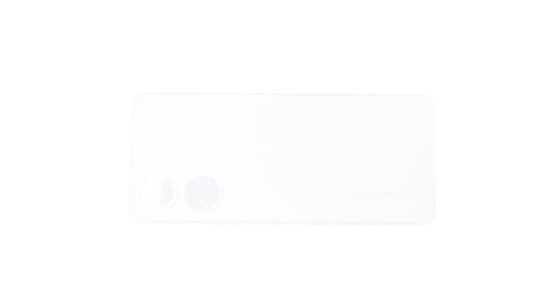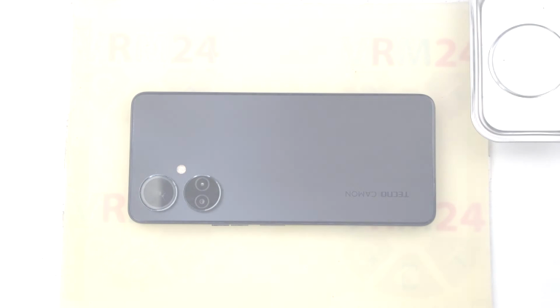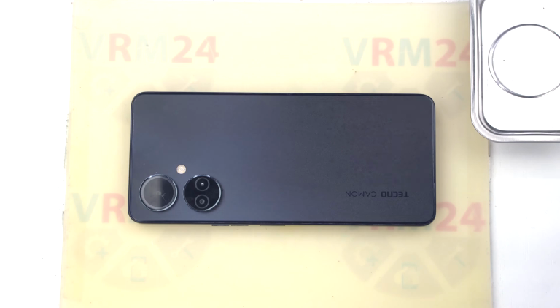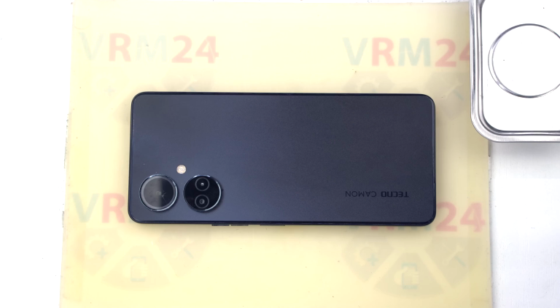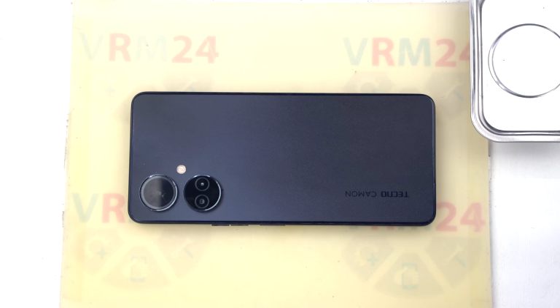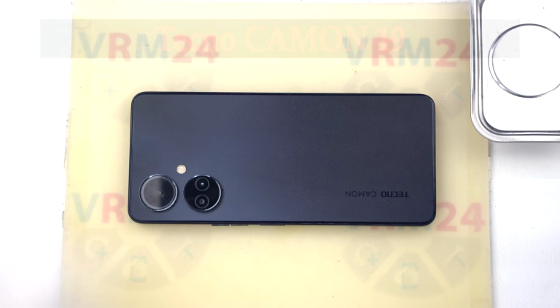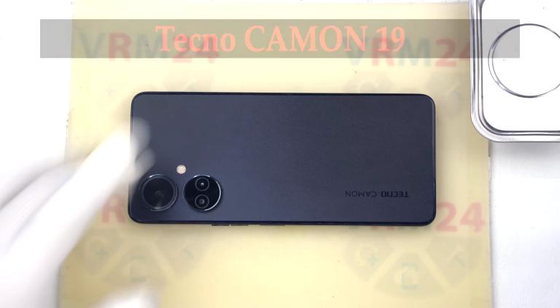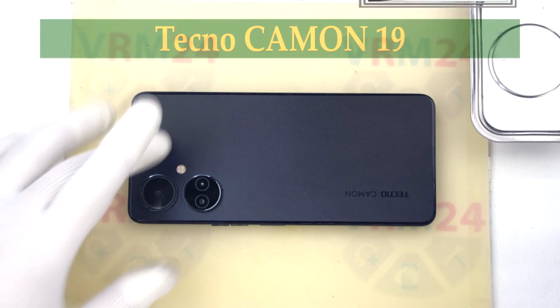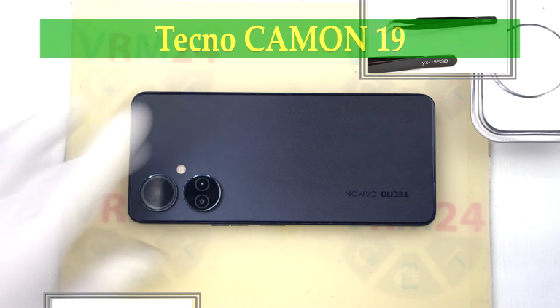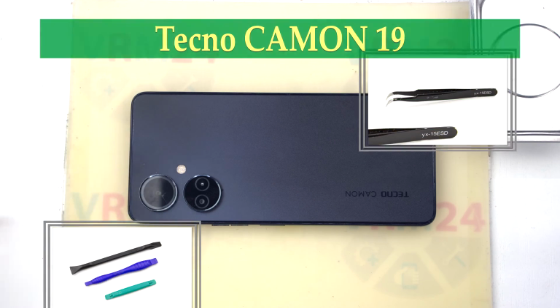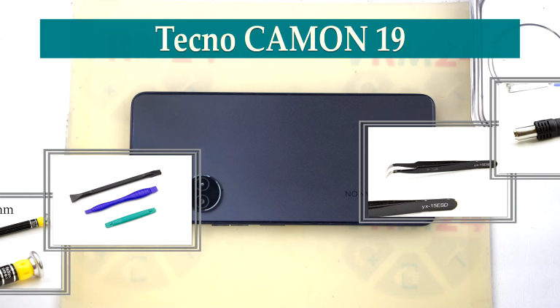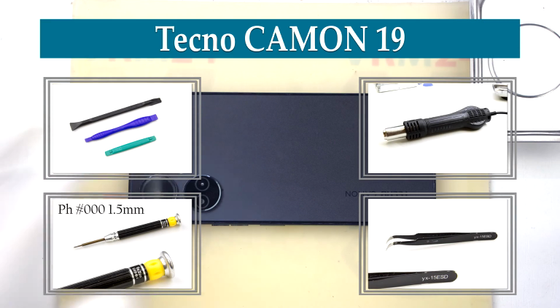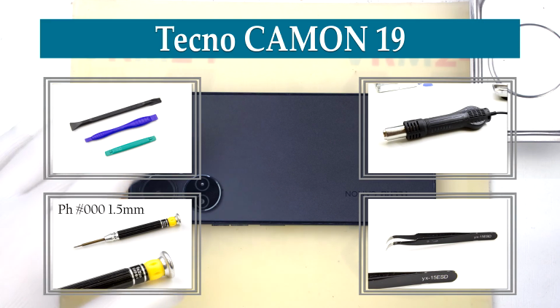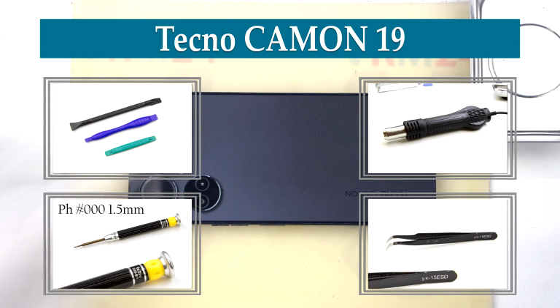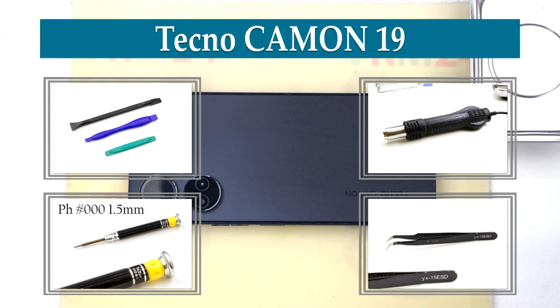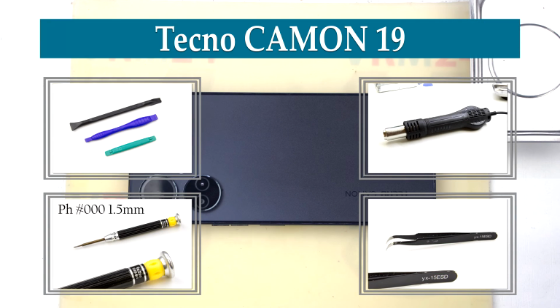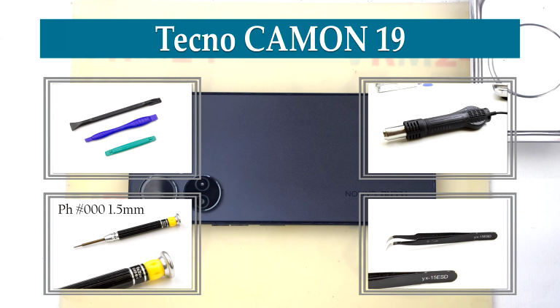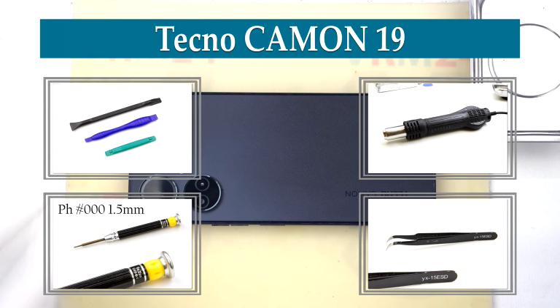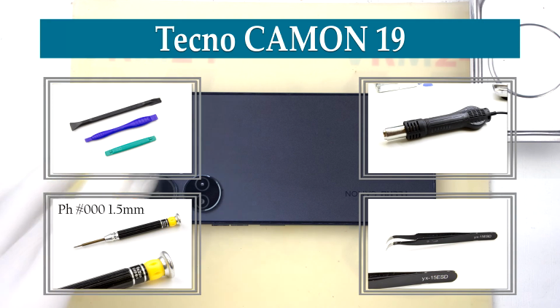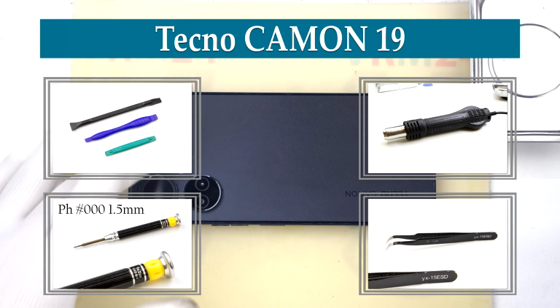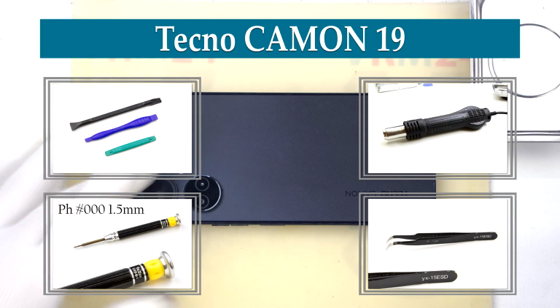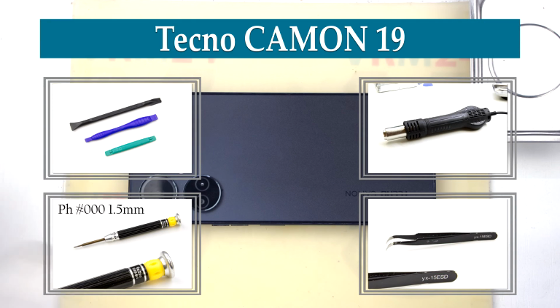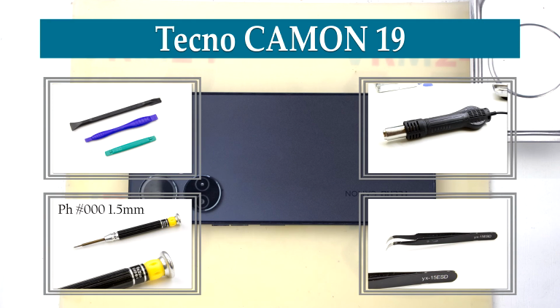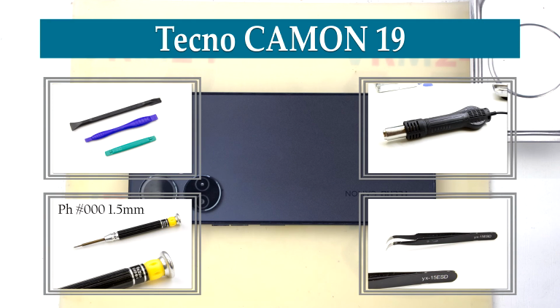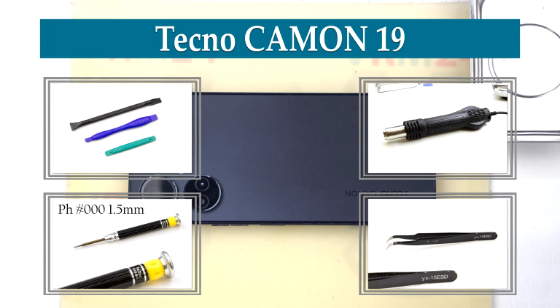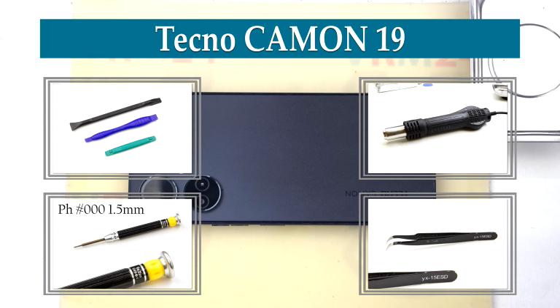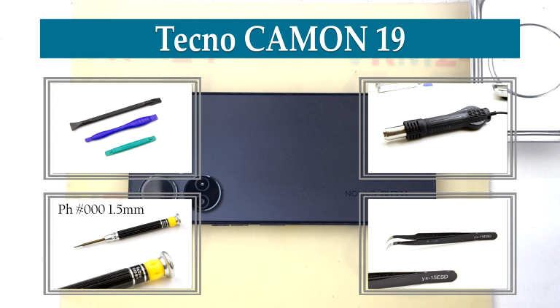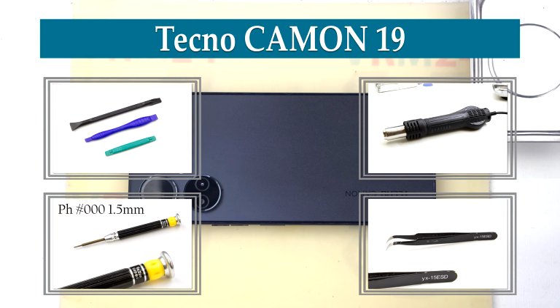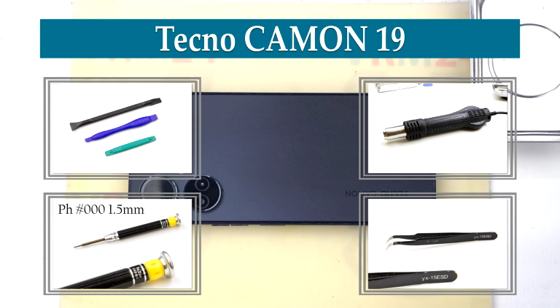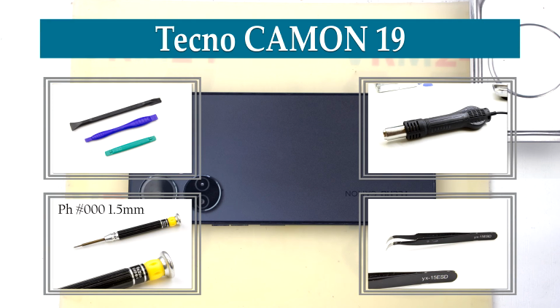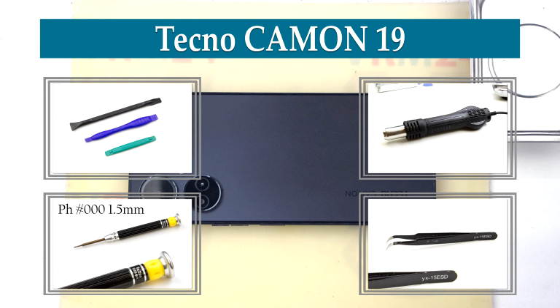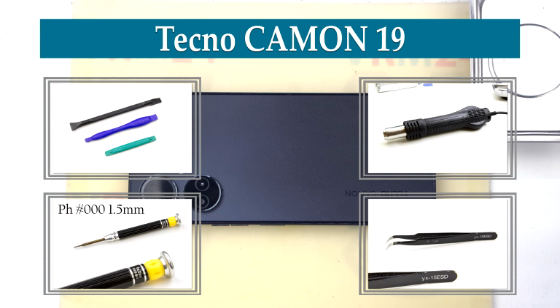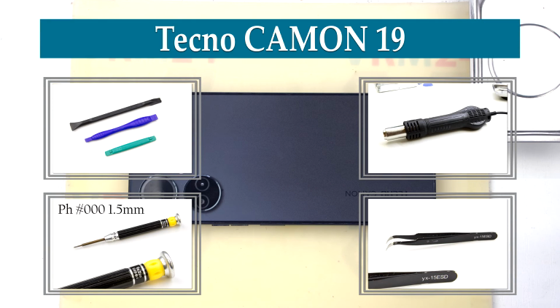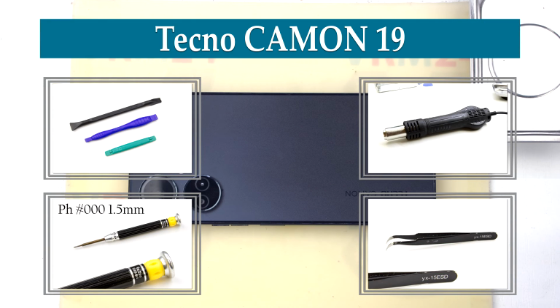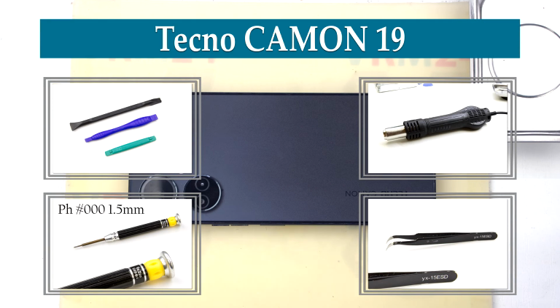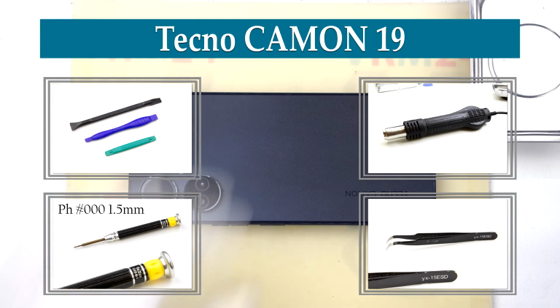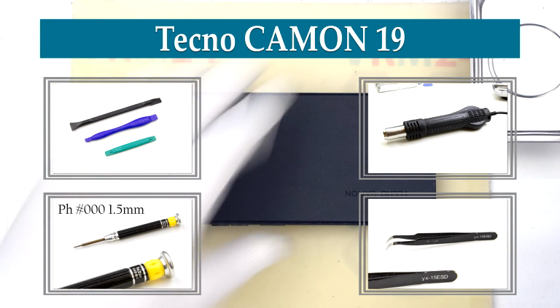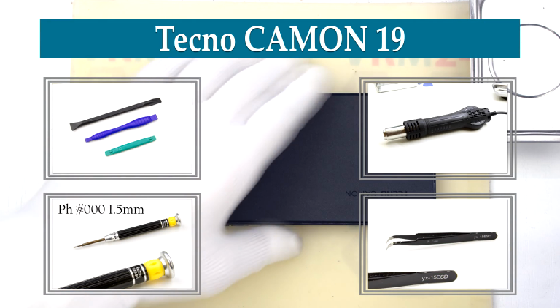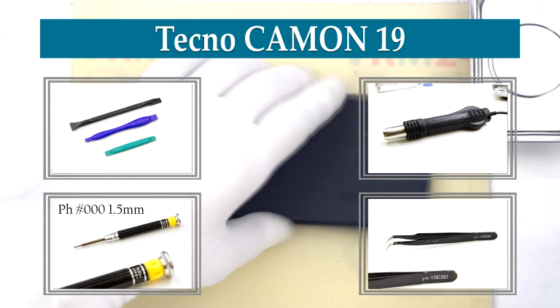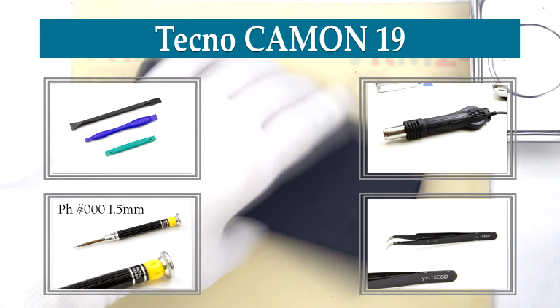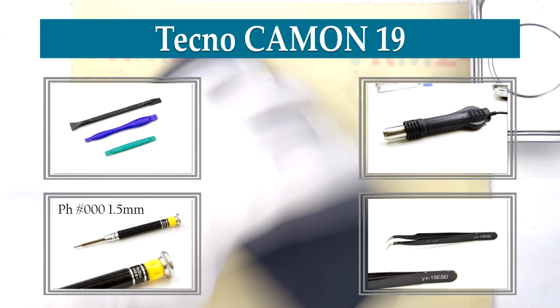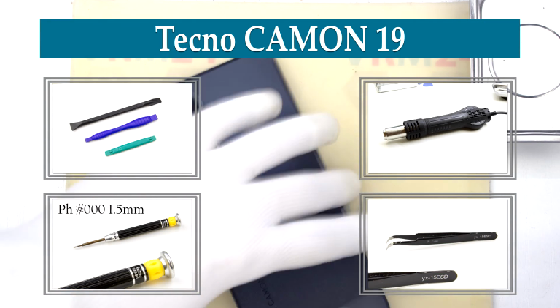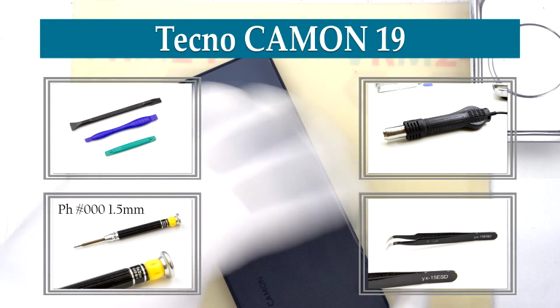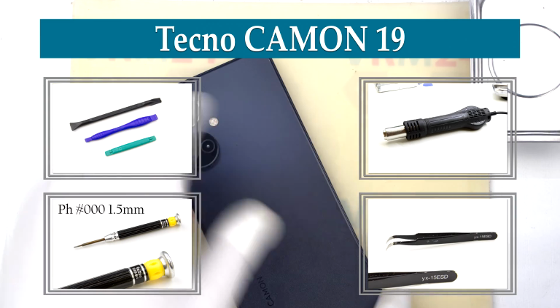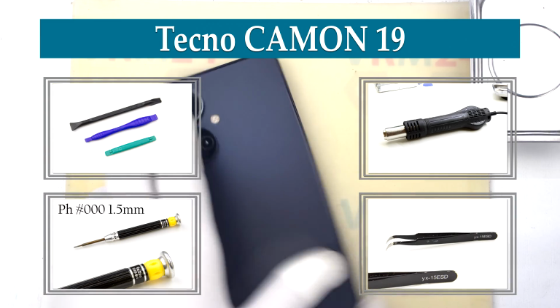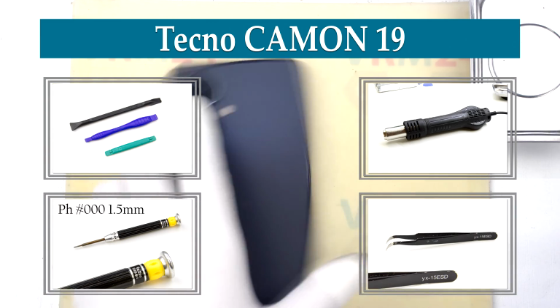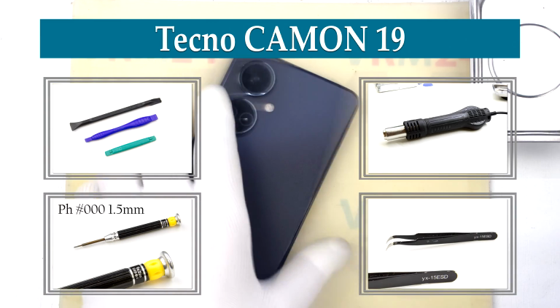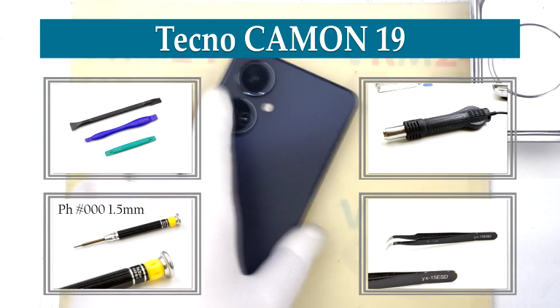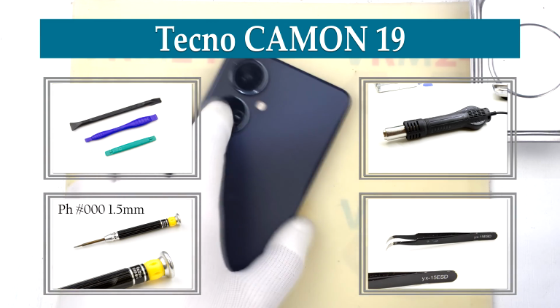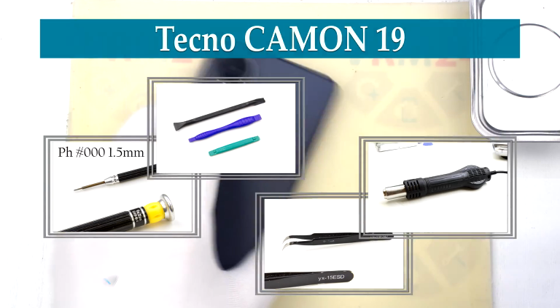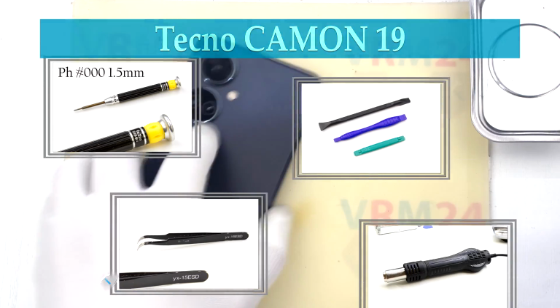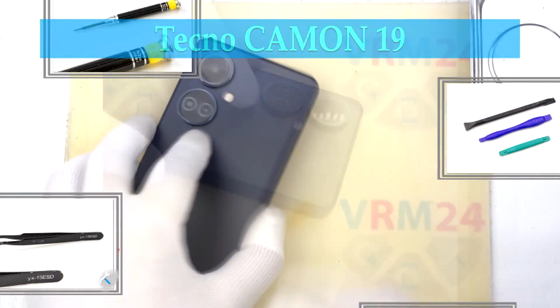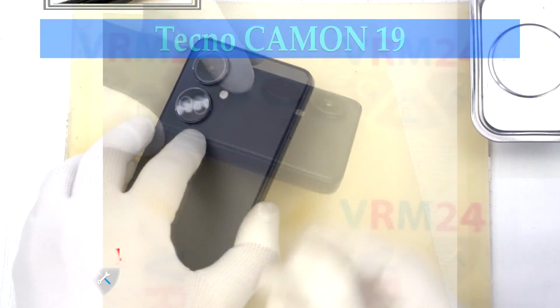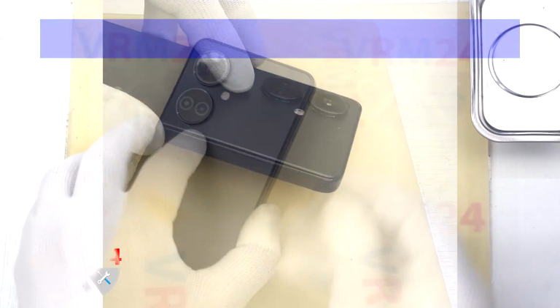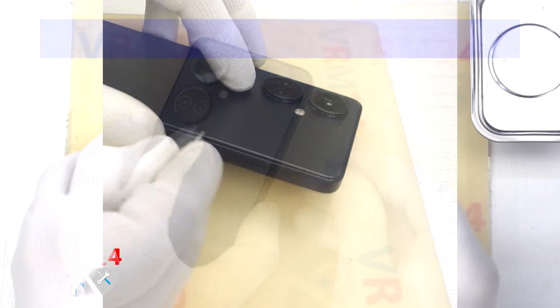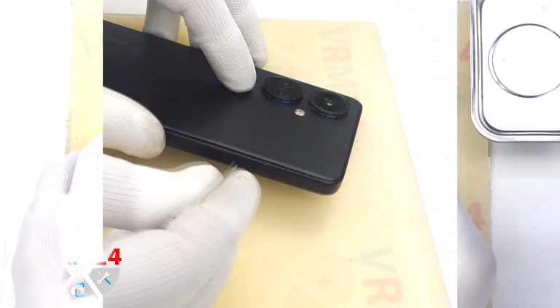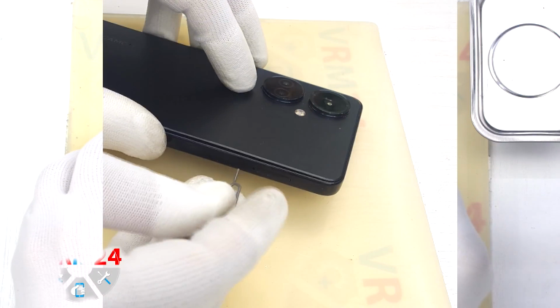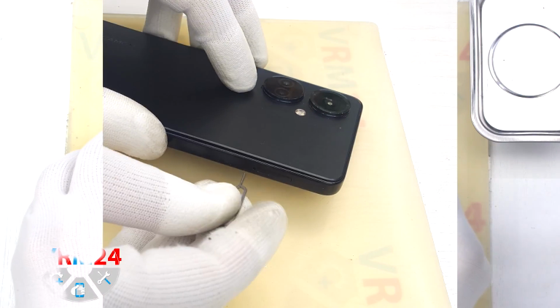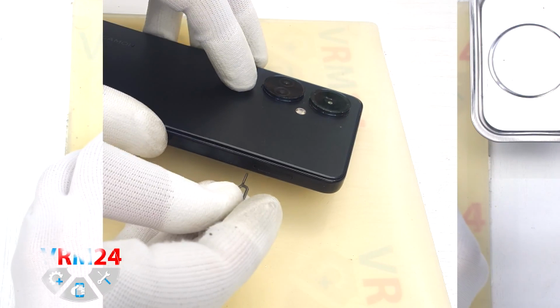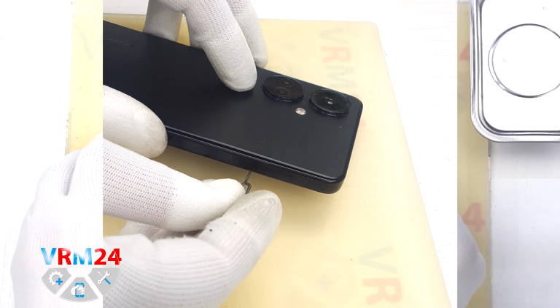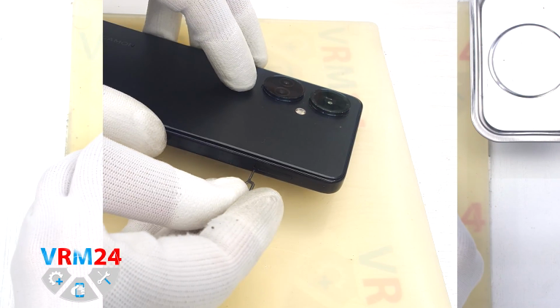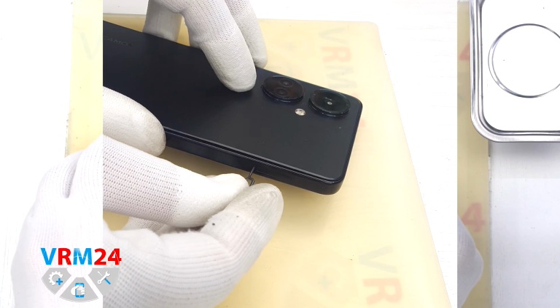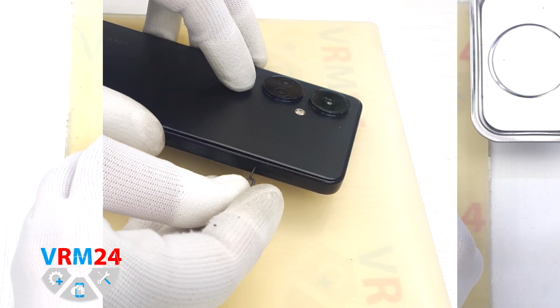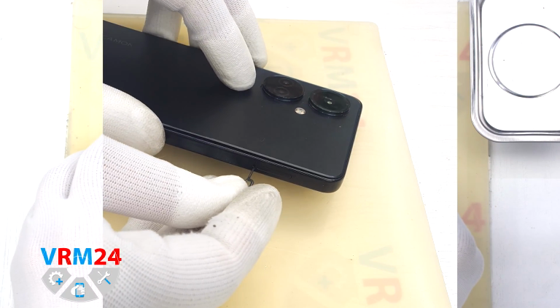Hi guys, we are on VRAM24.com and today we will disassemble the smartphone Tecno Camon 19.